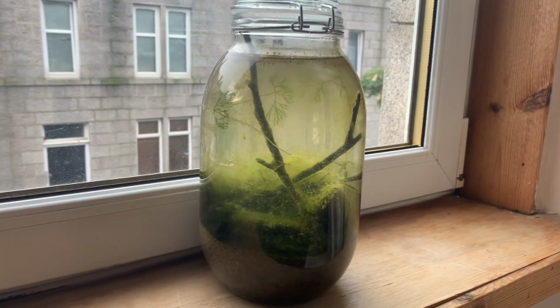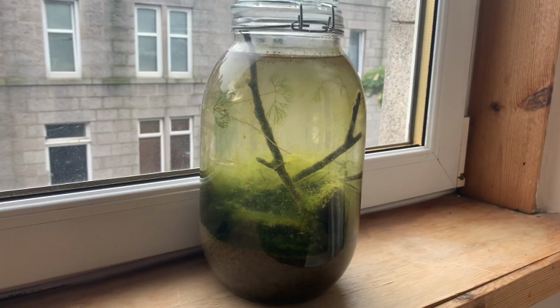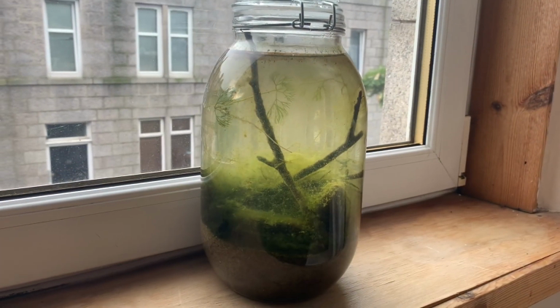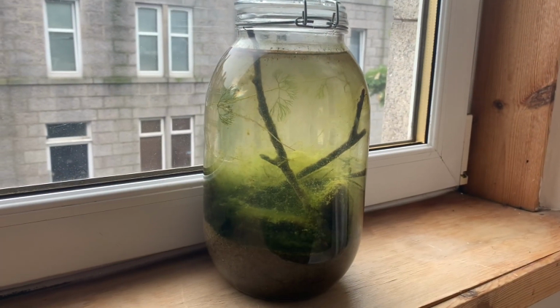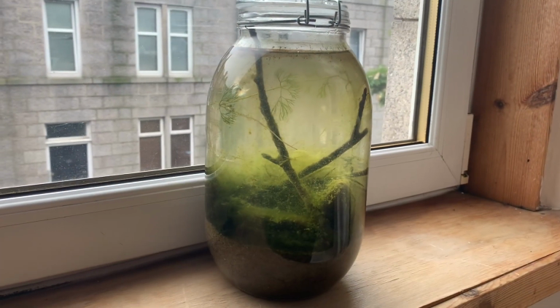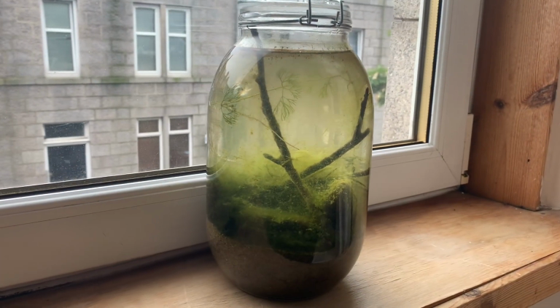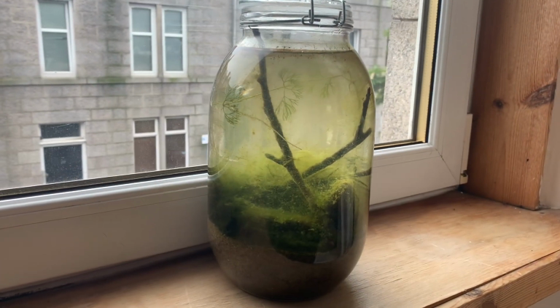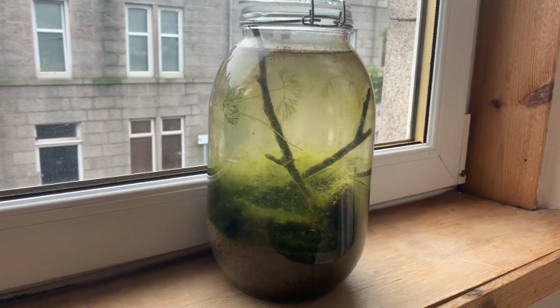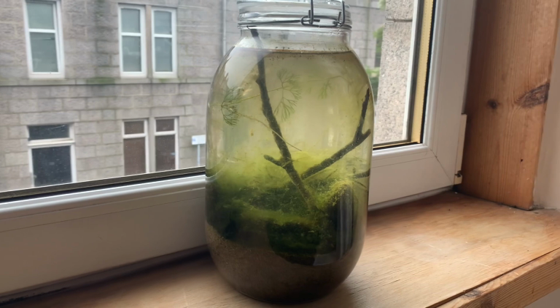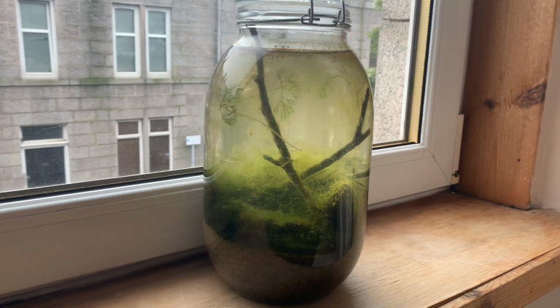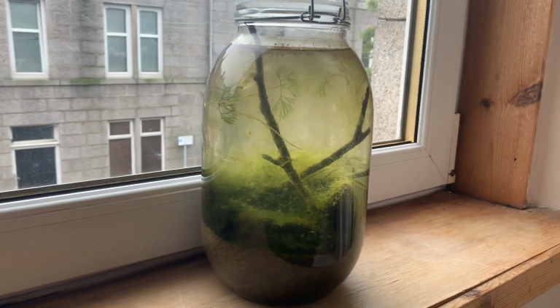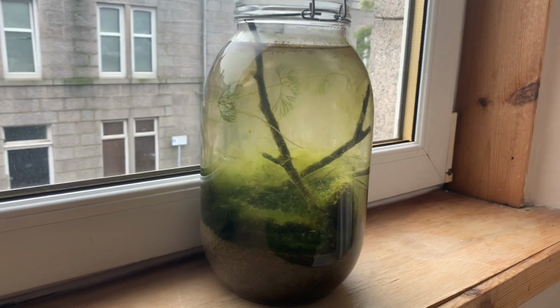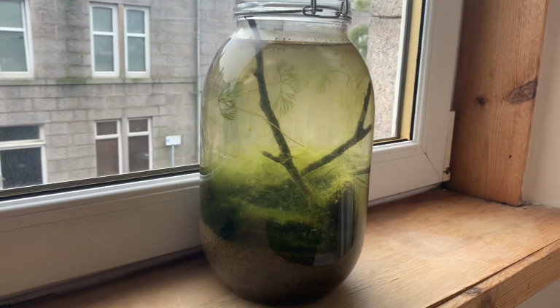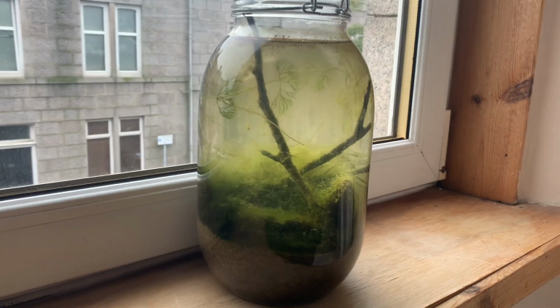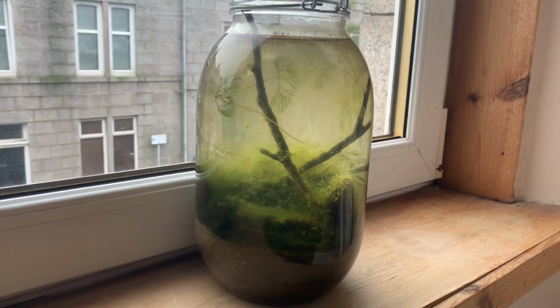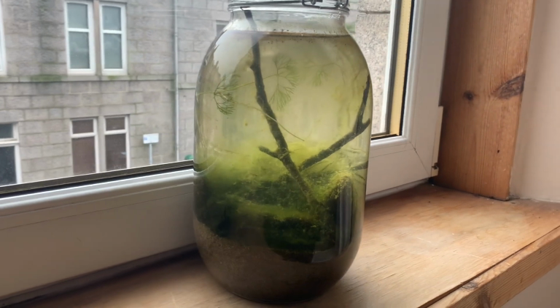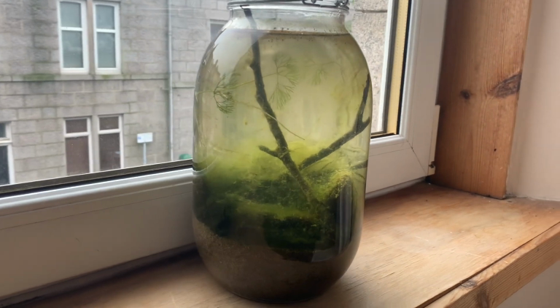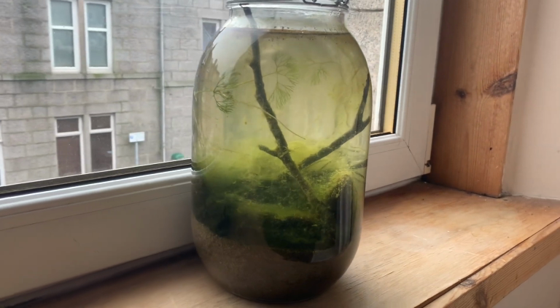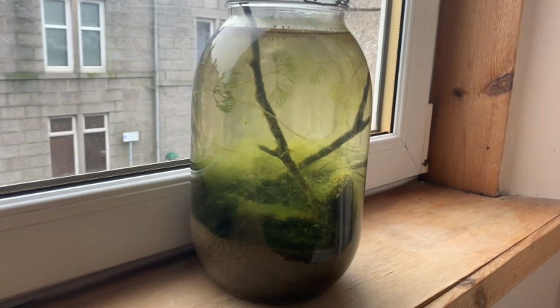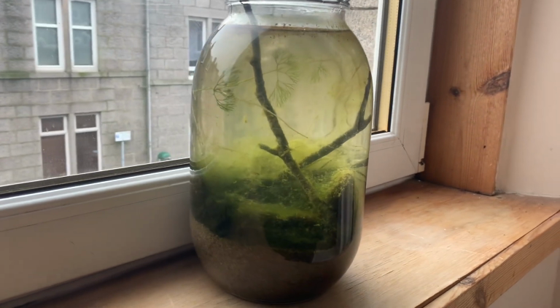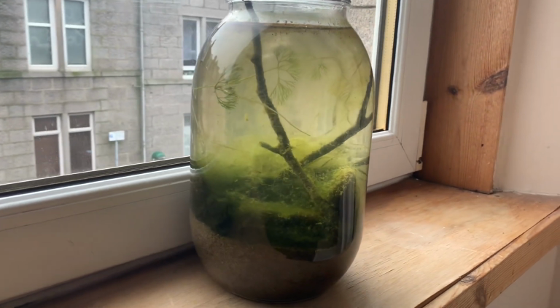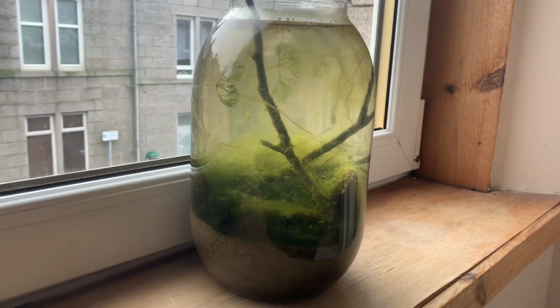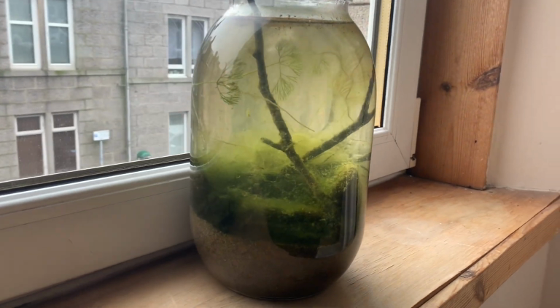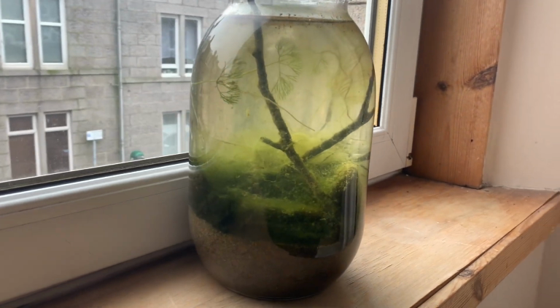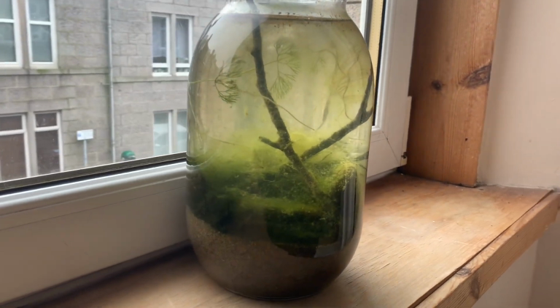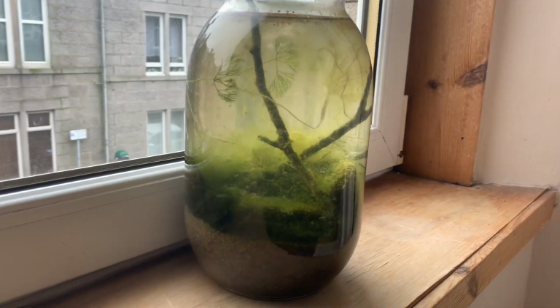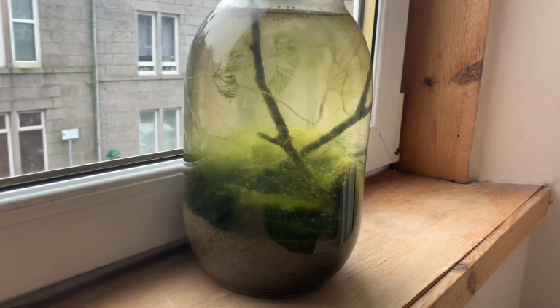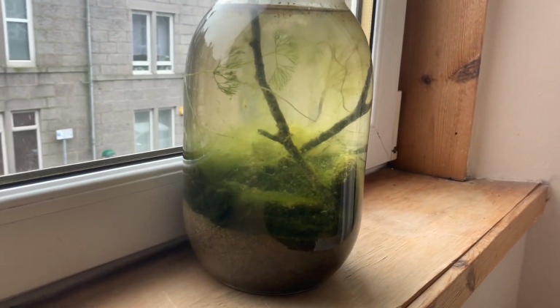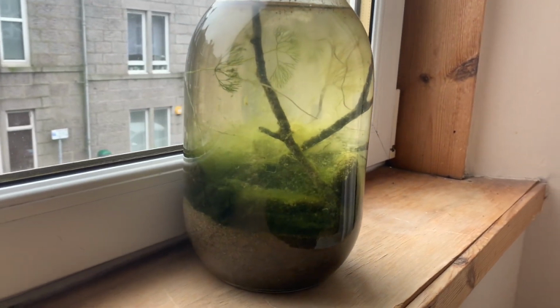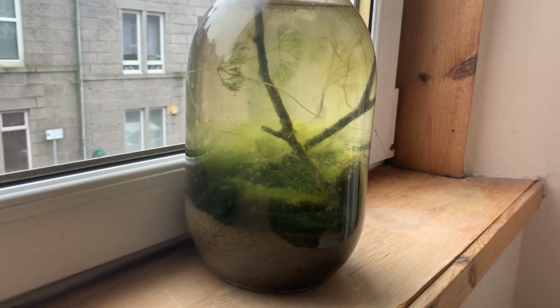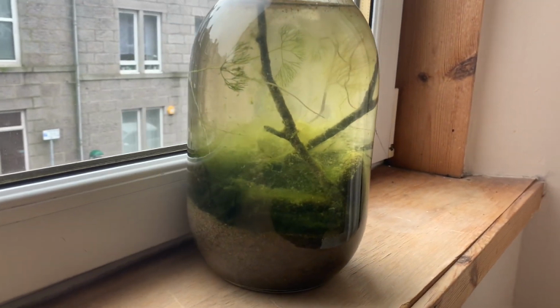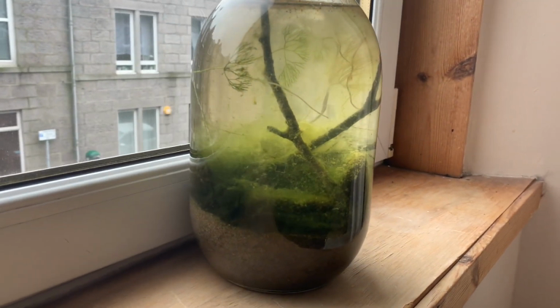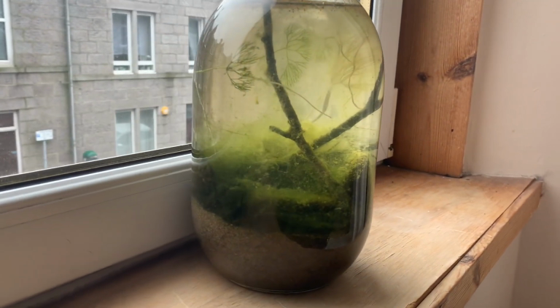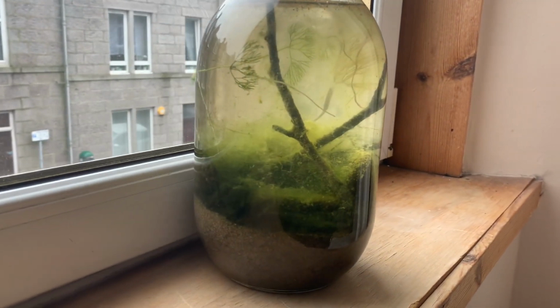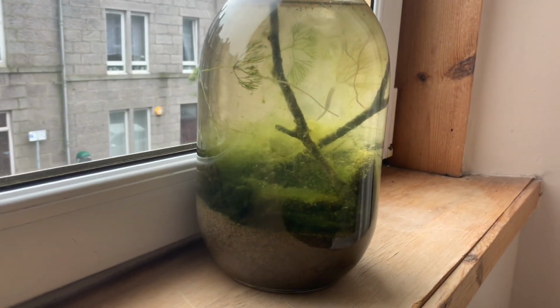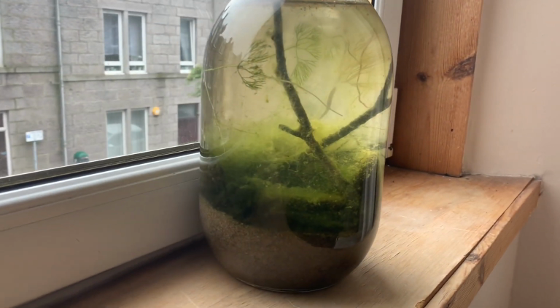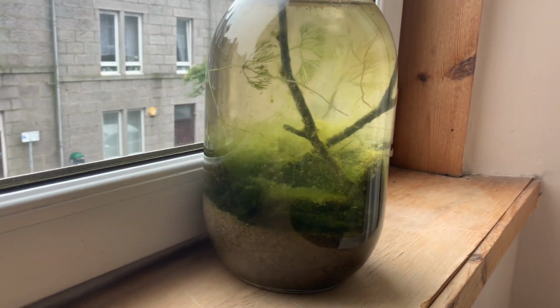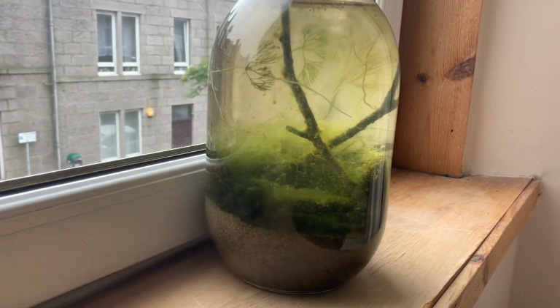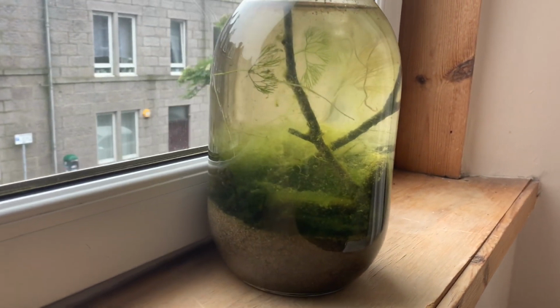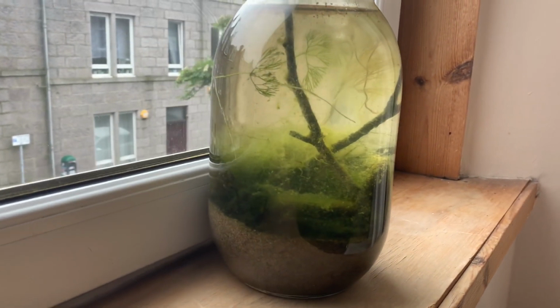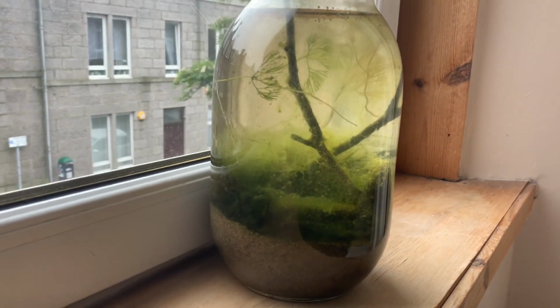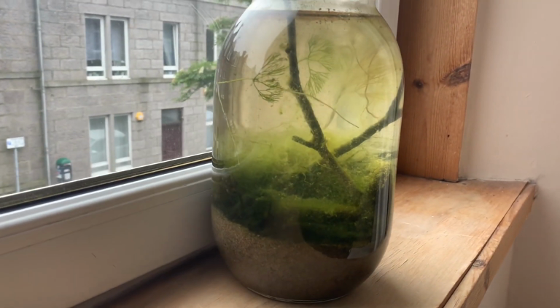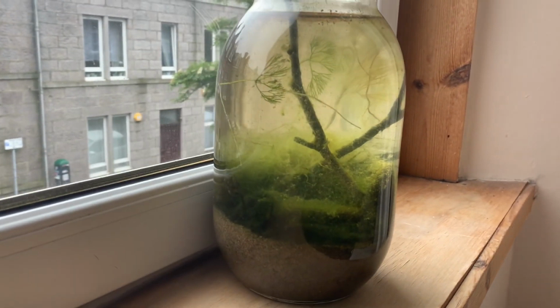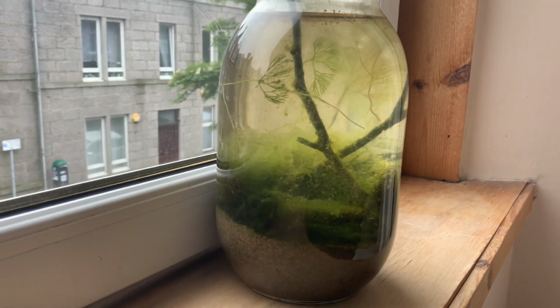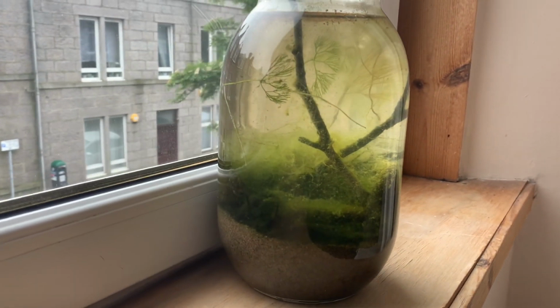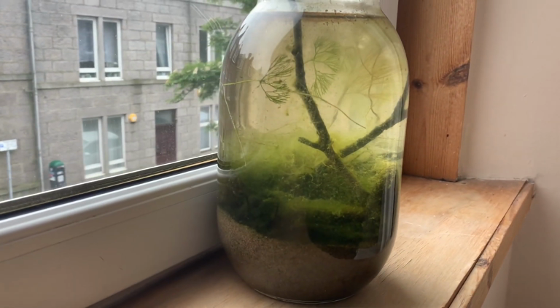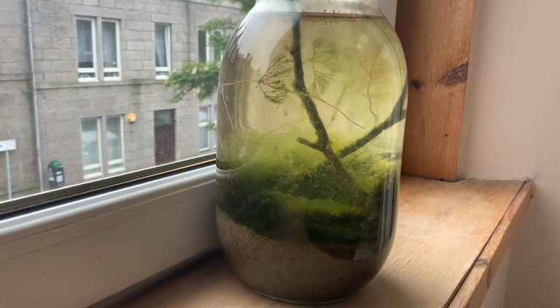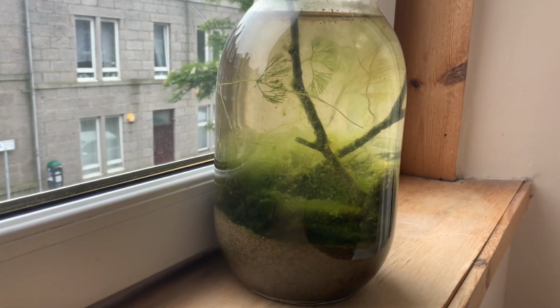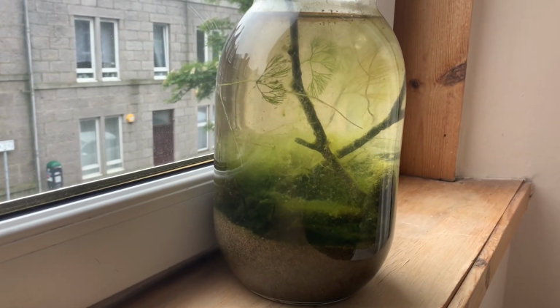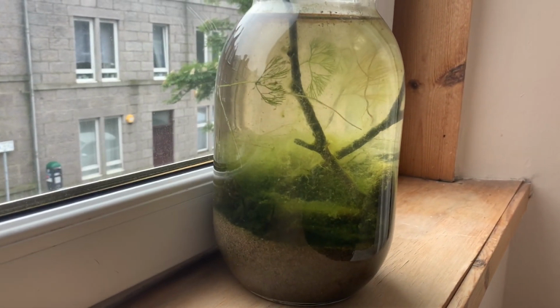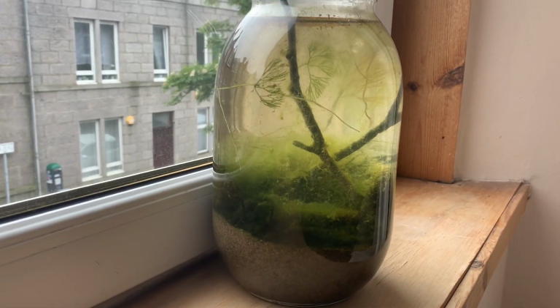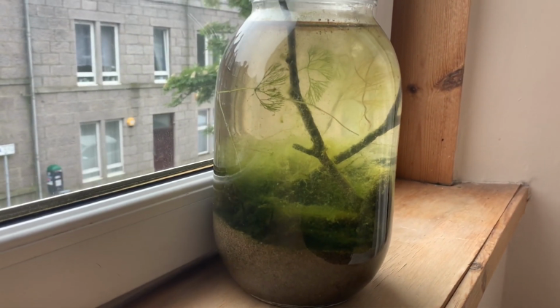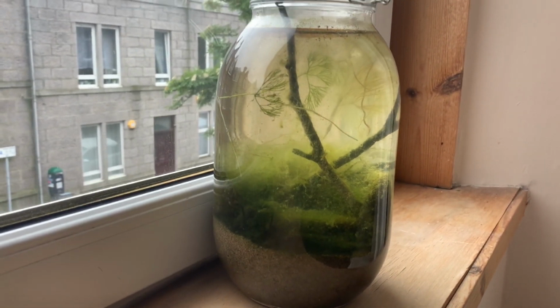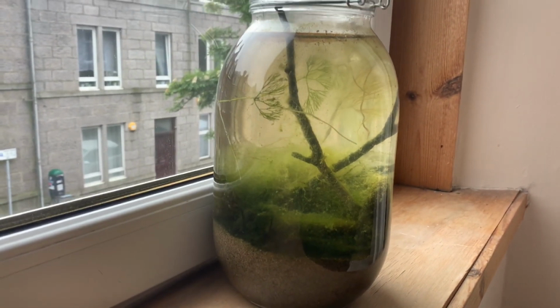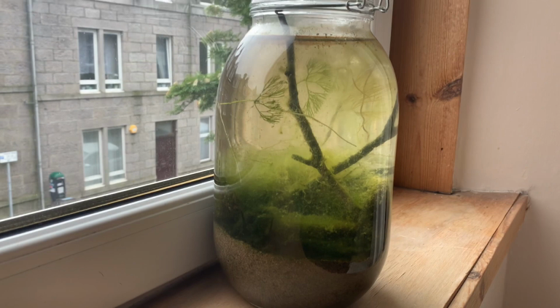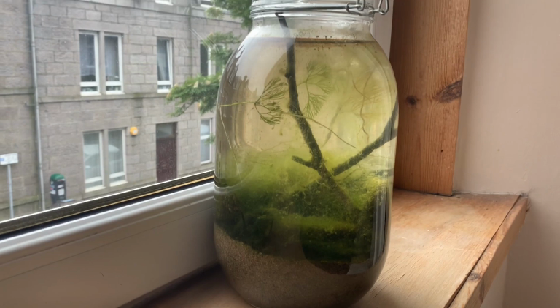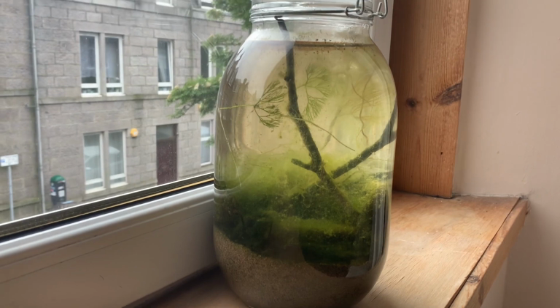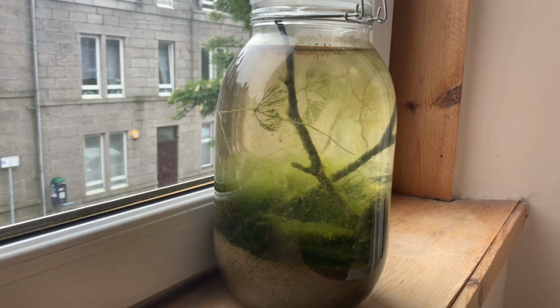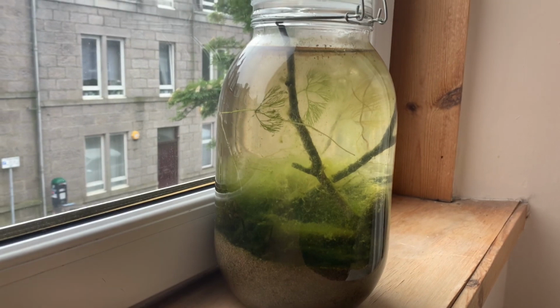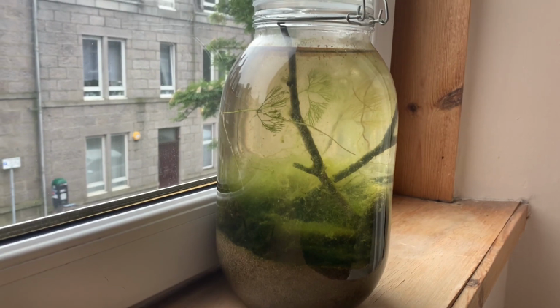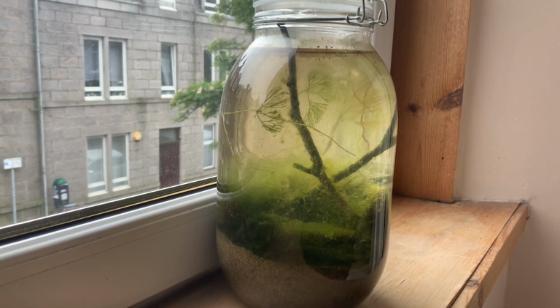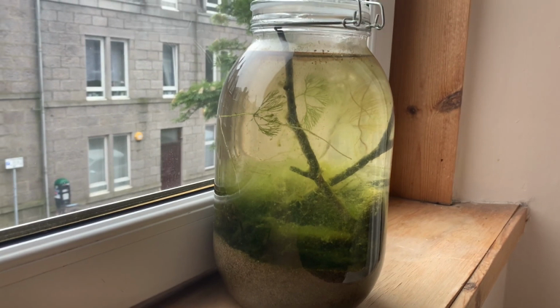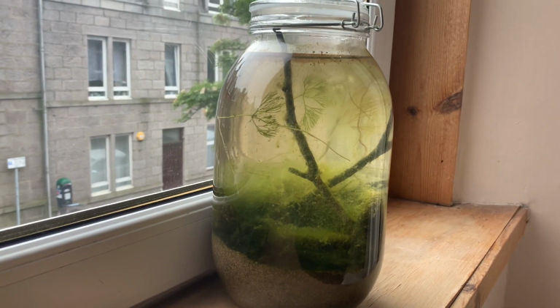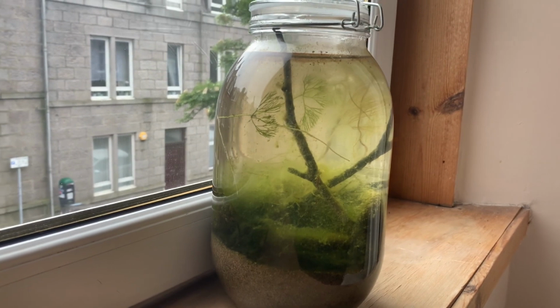The other plant we had — a sort of moss algae — kind of got covered by the algae, but it's still there; it's just really difficult to see.